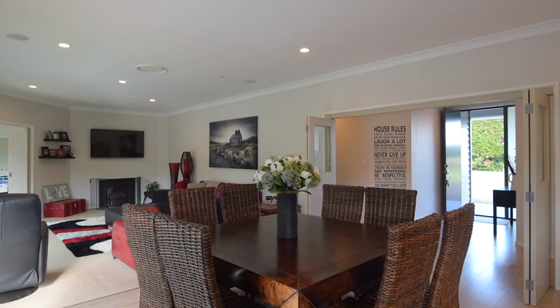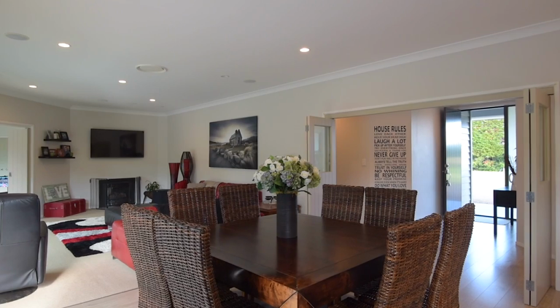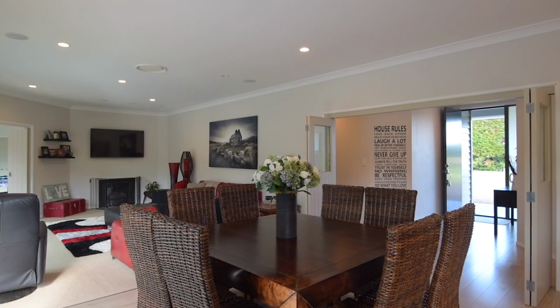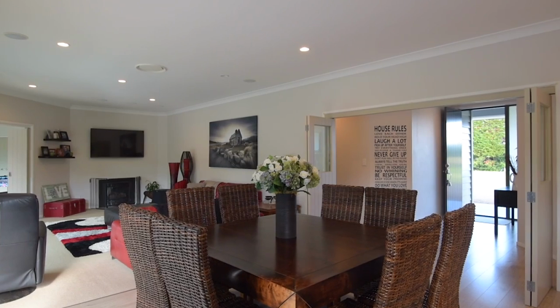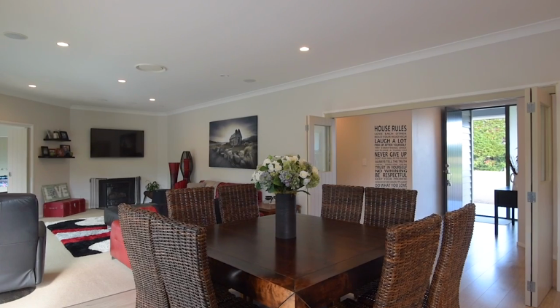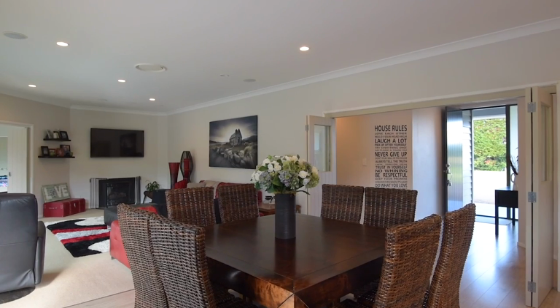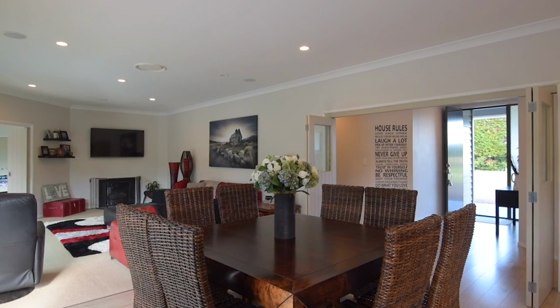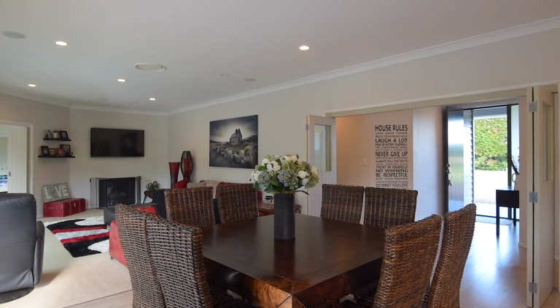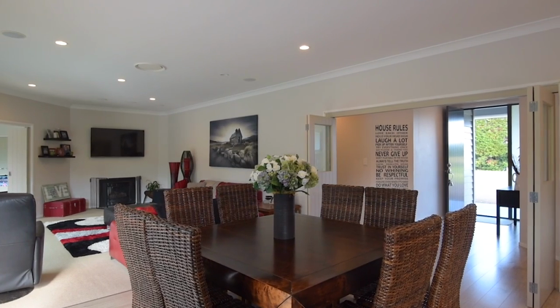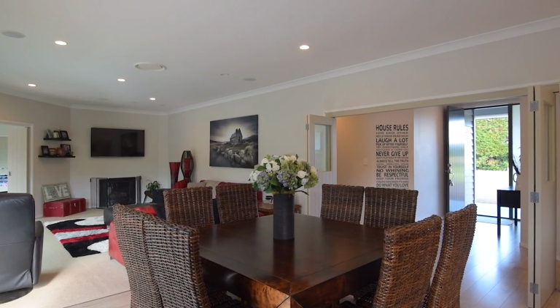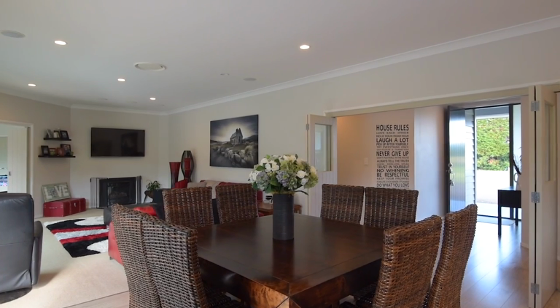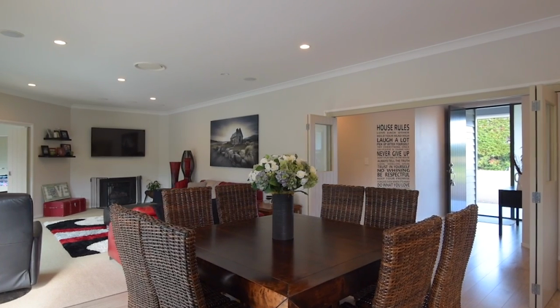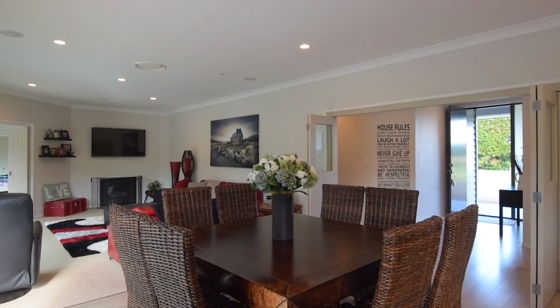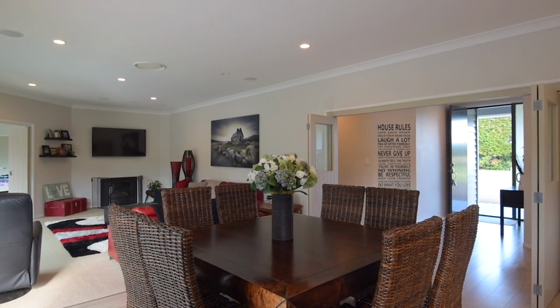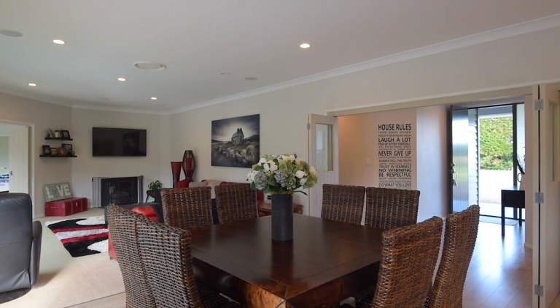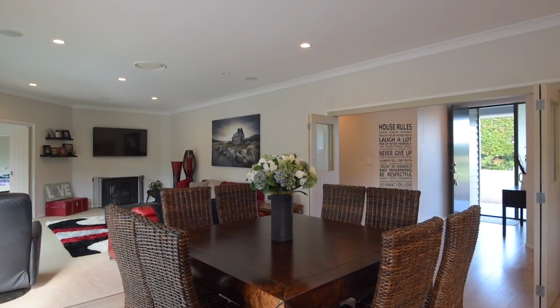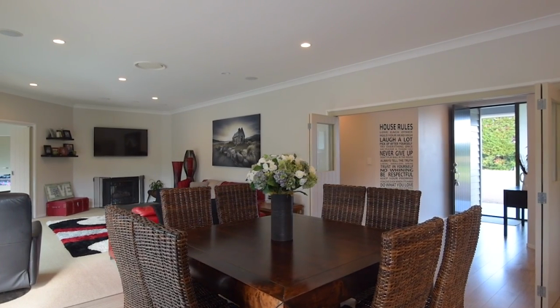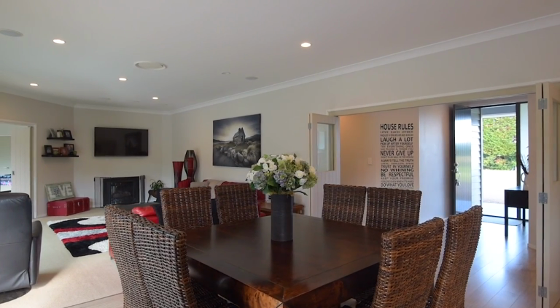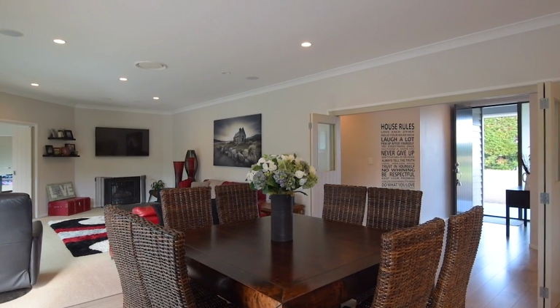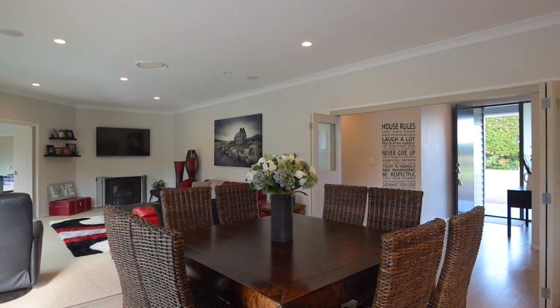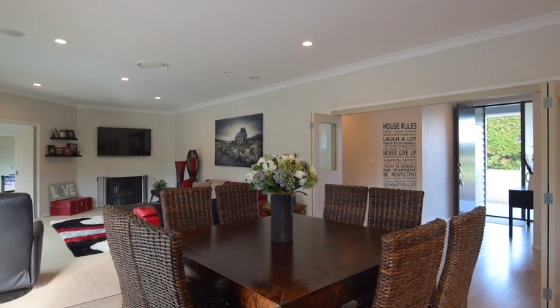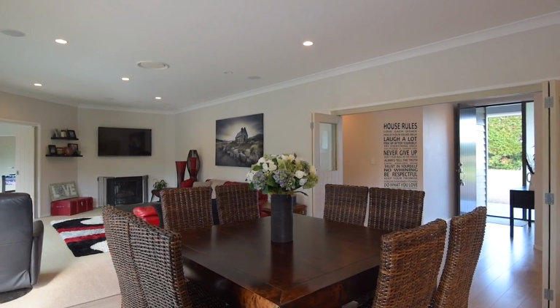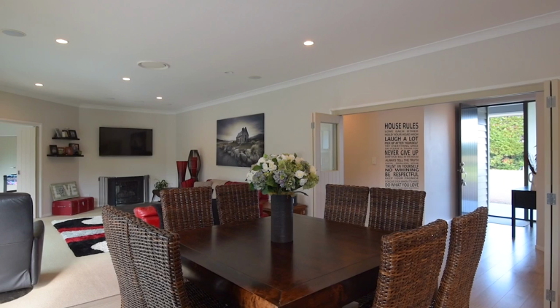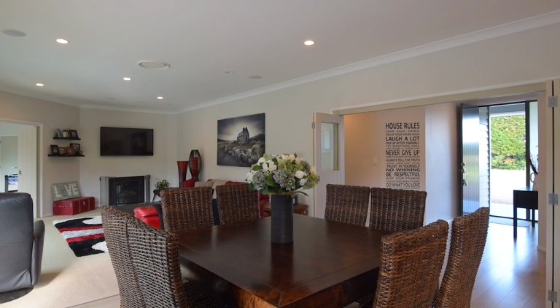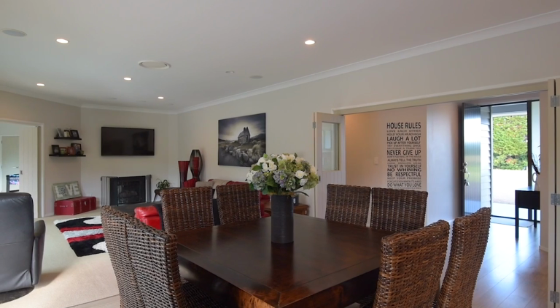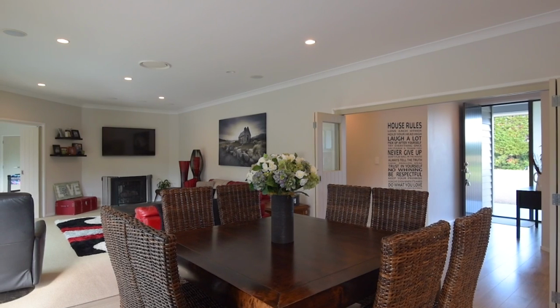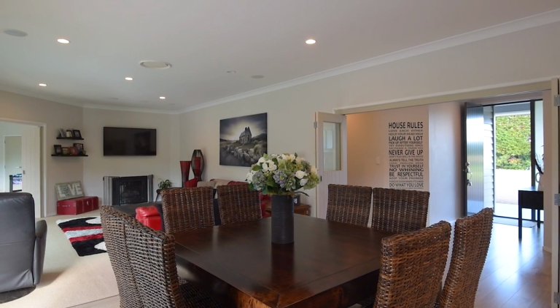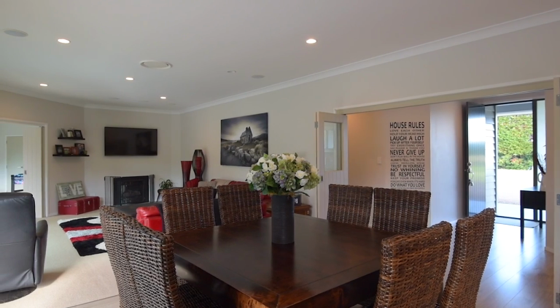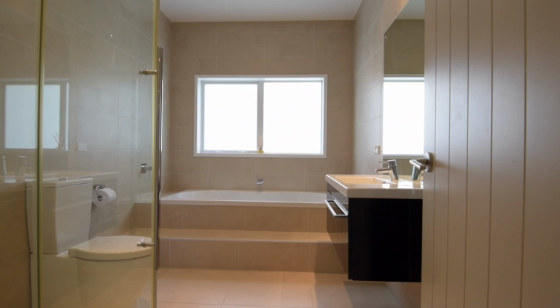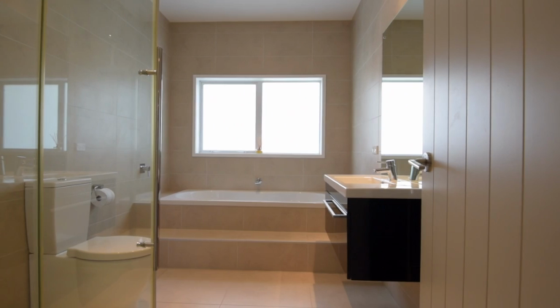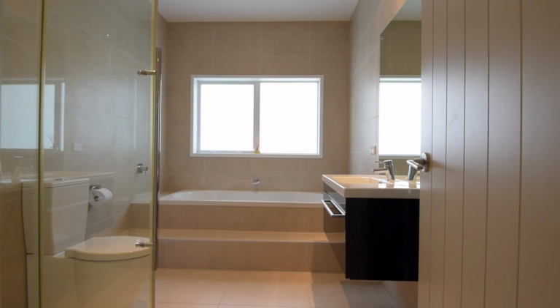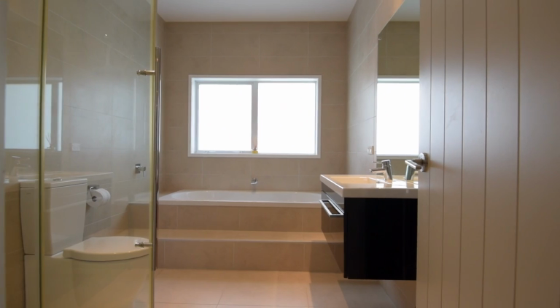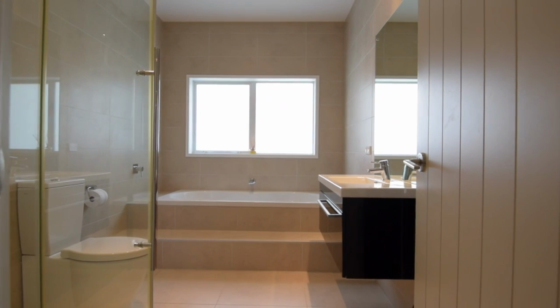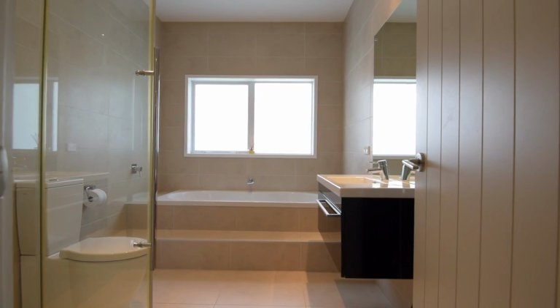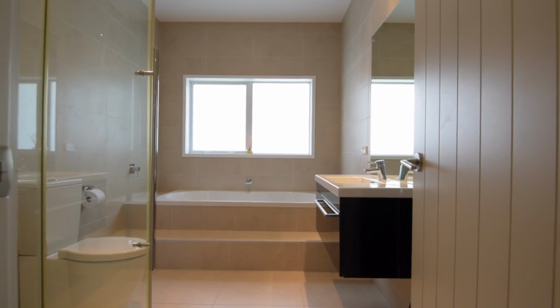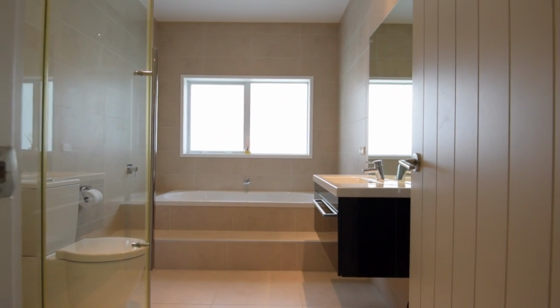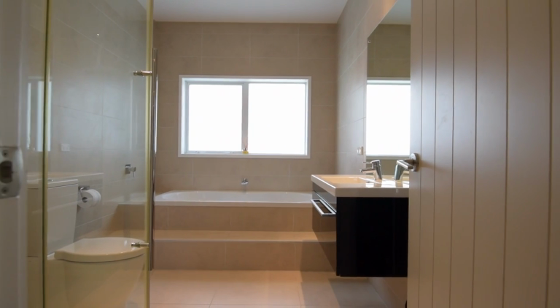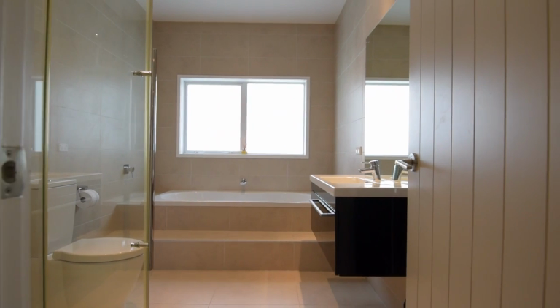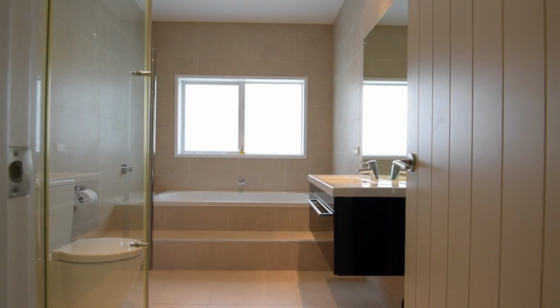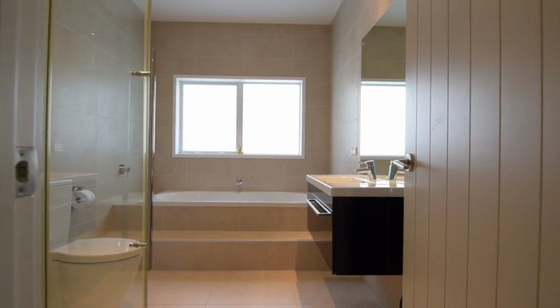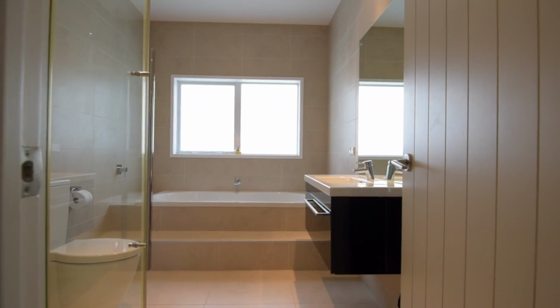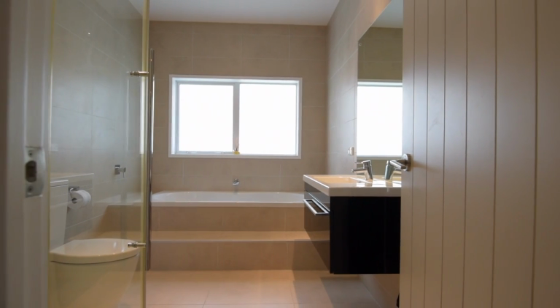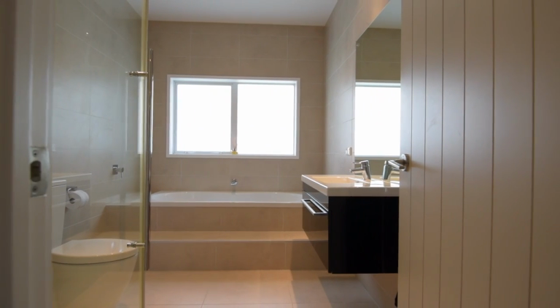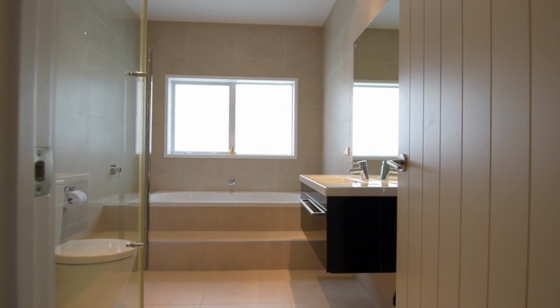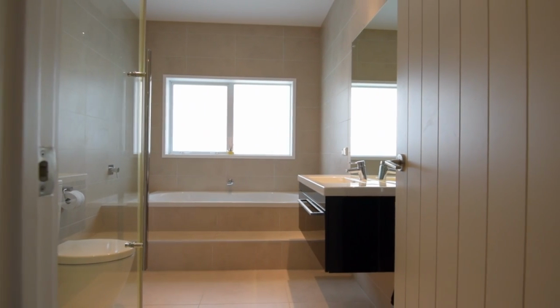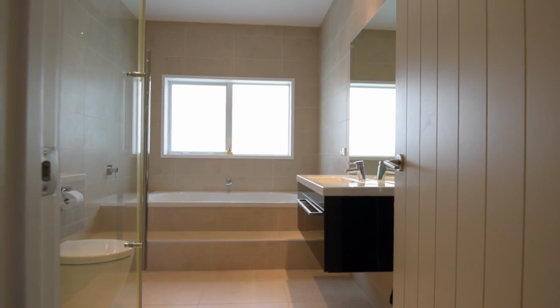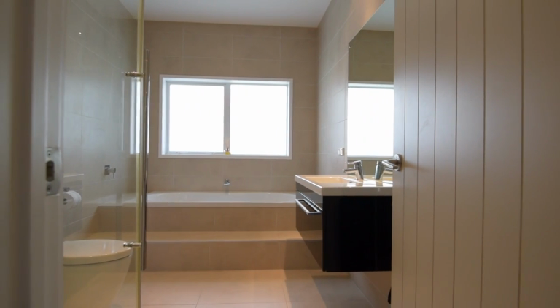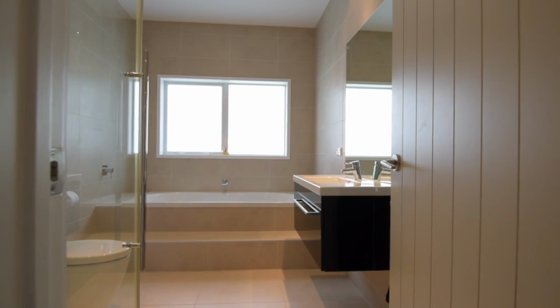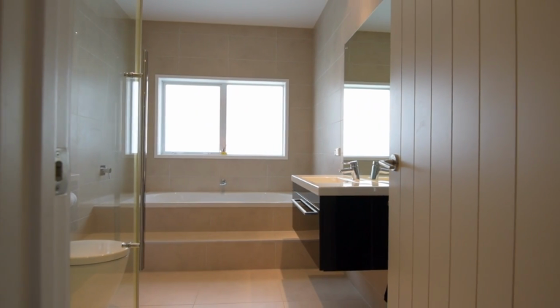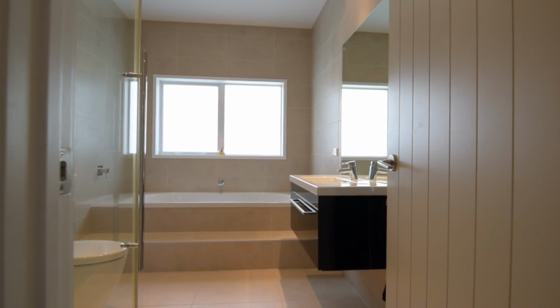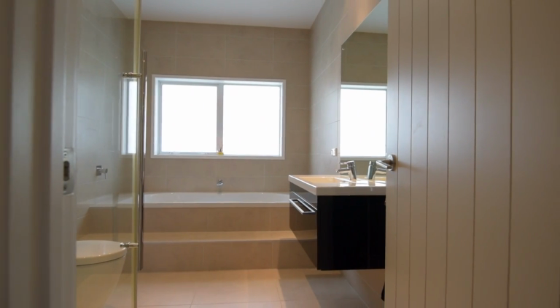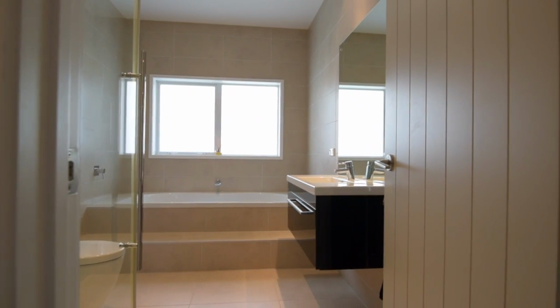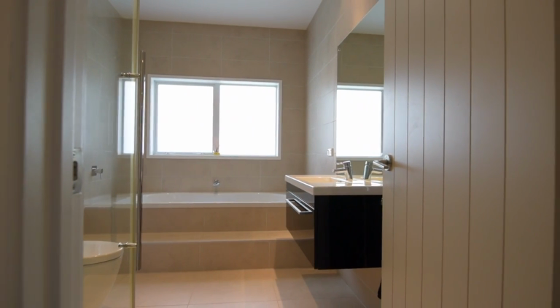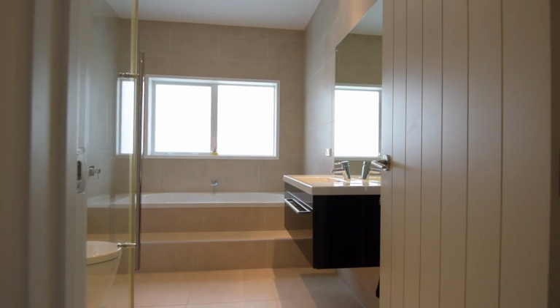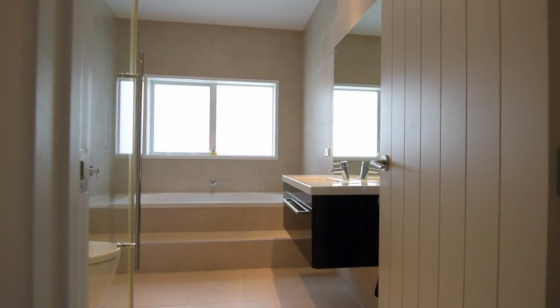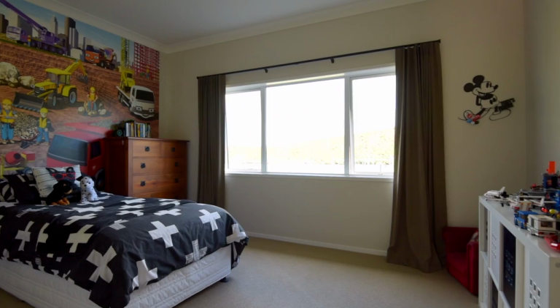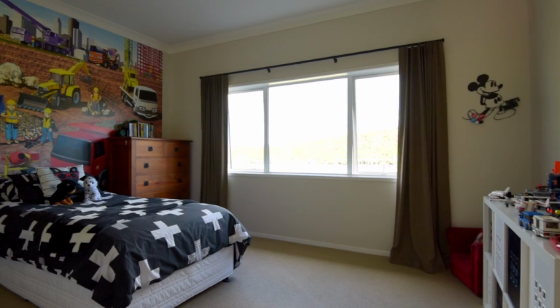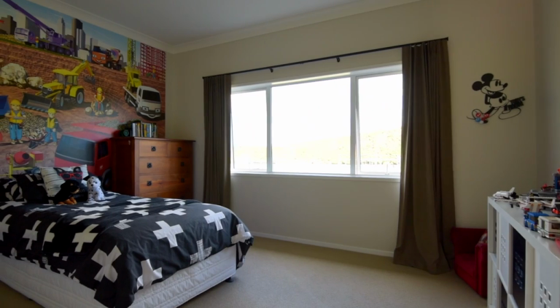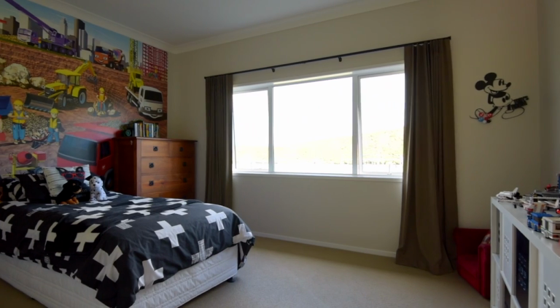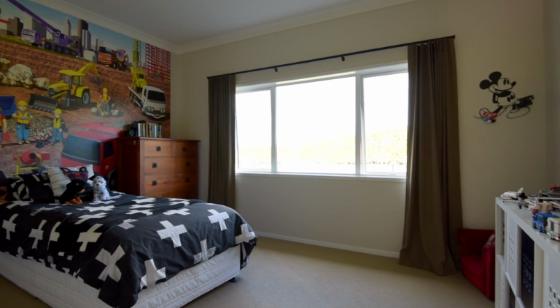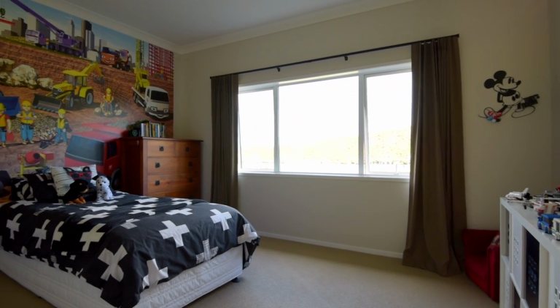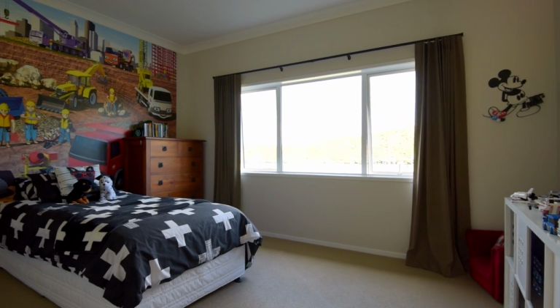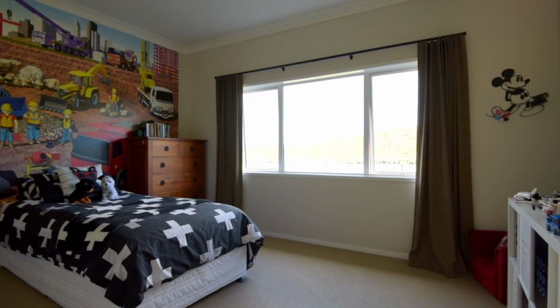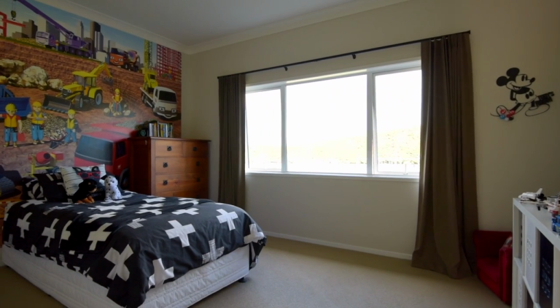This is an immaculate property in a highly desirable location, complete with everything the discriminating buyer would want for their family.